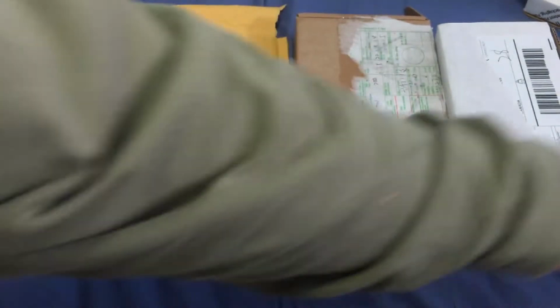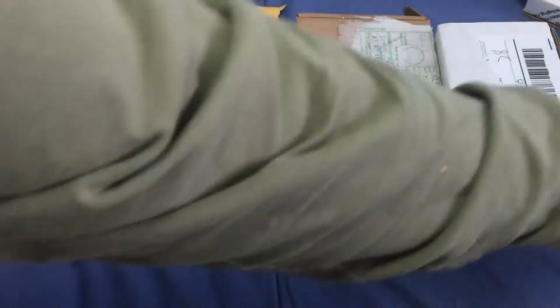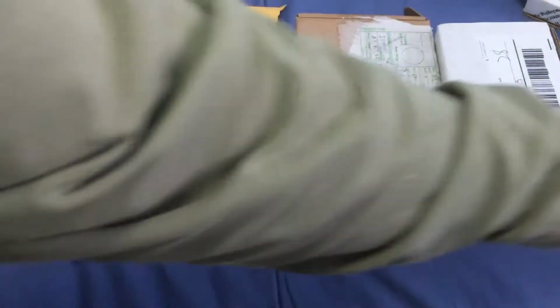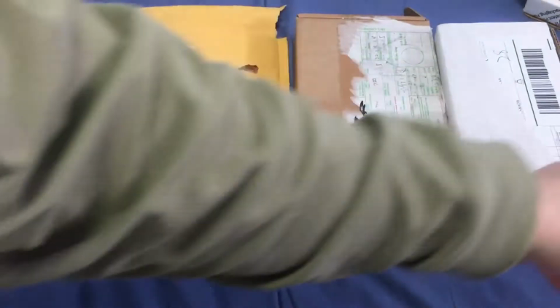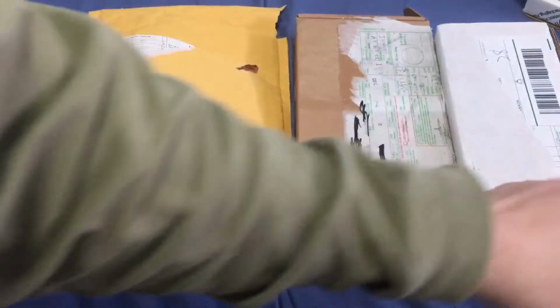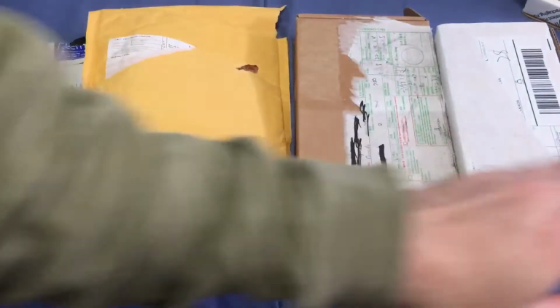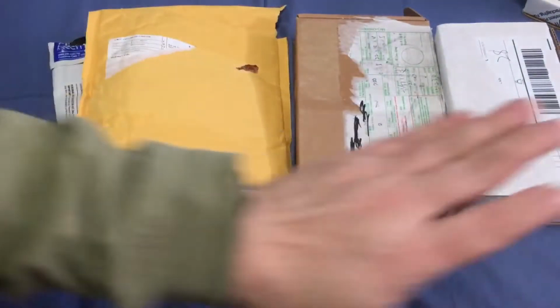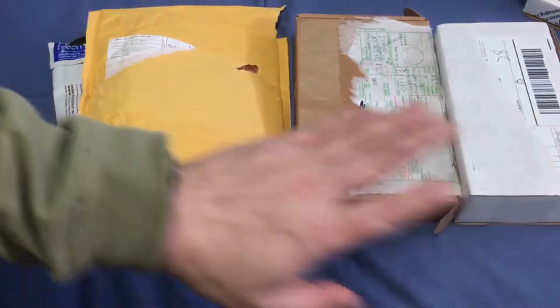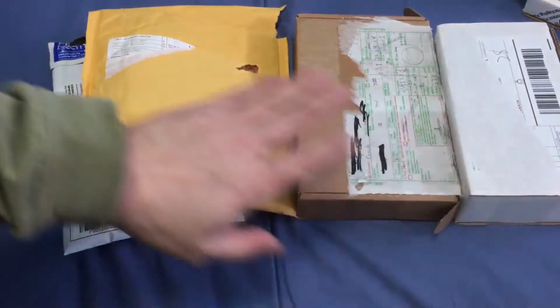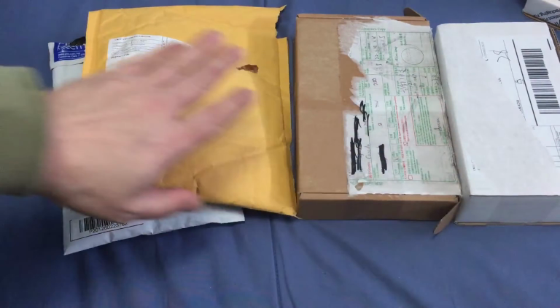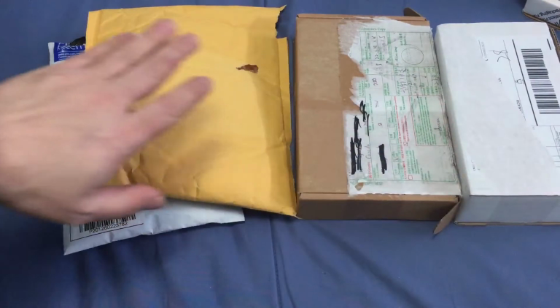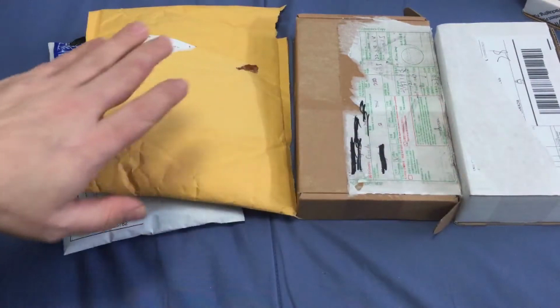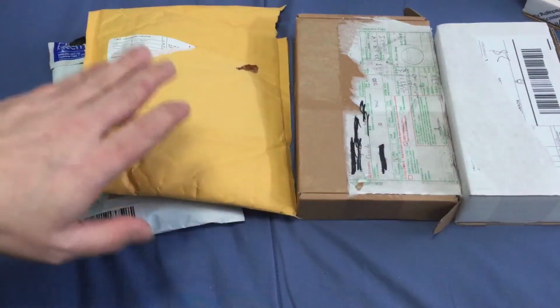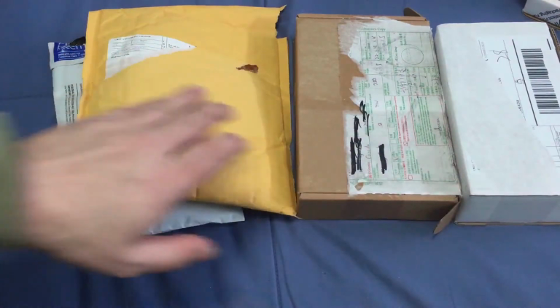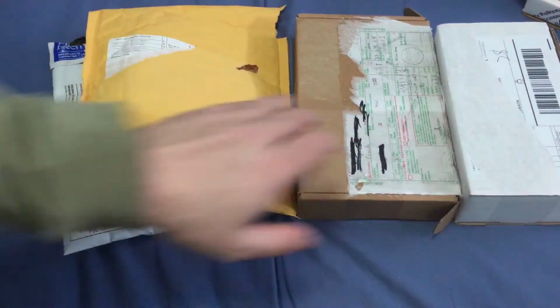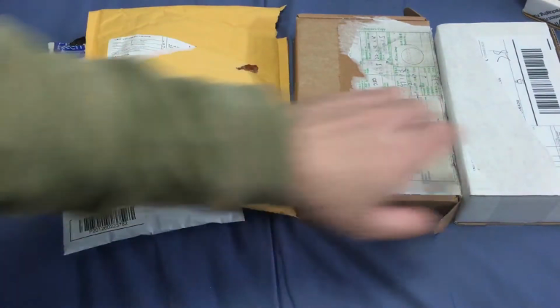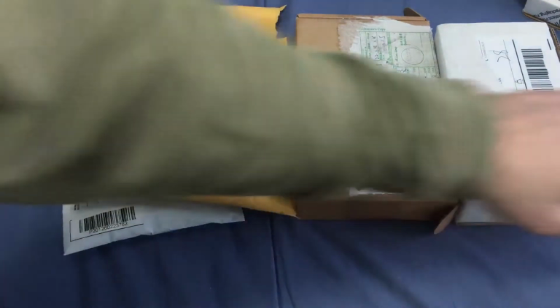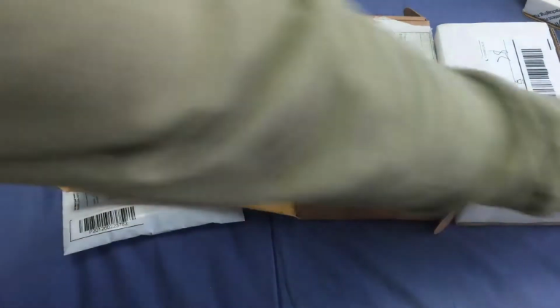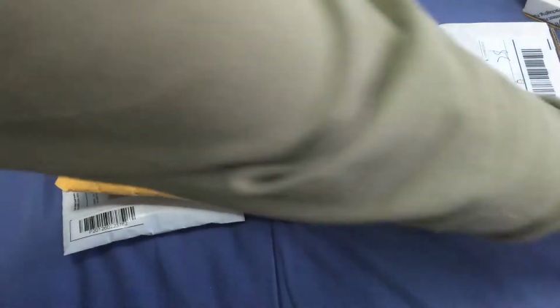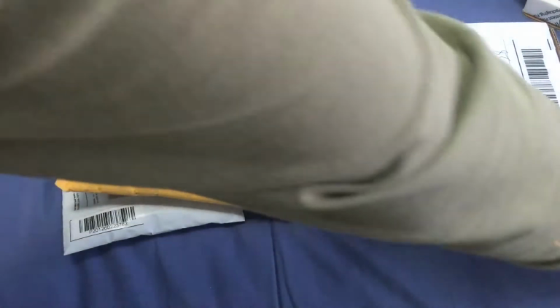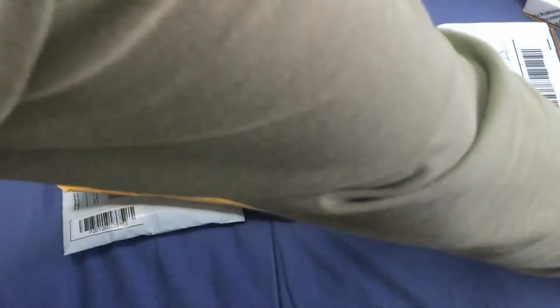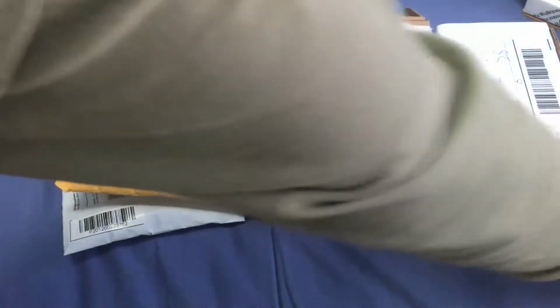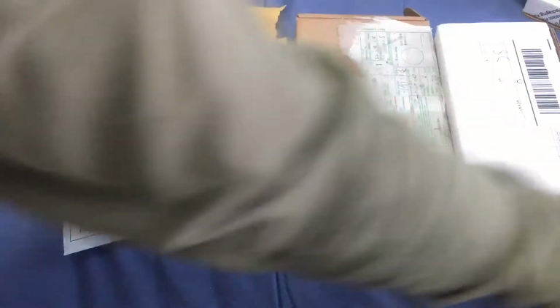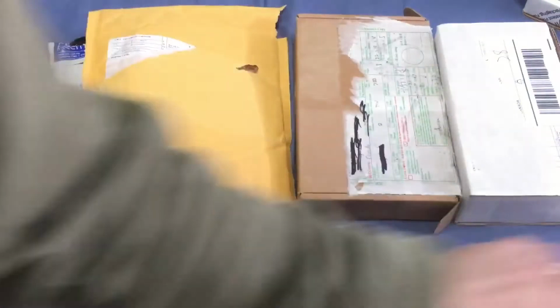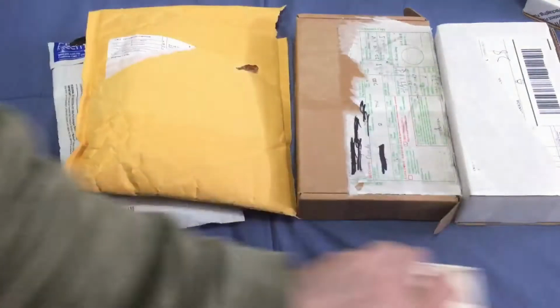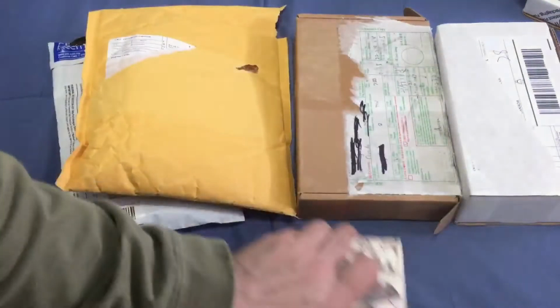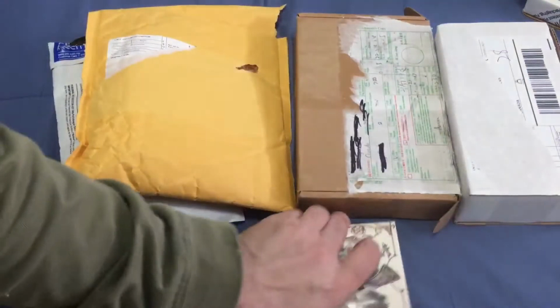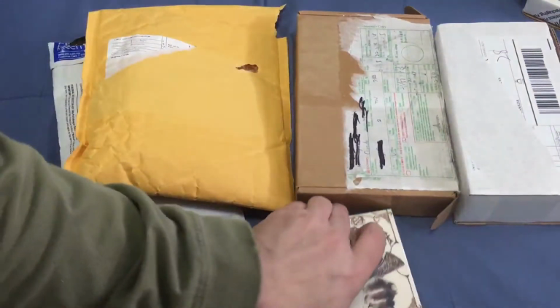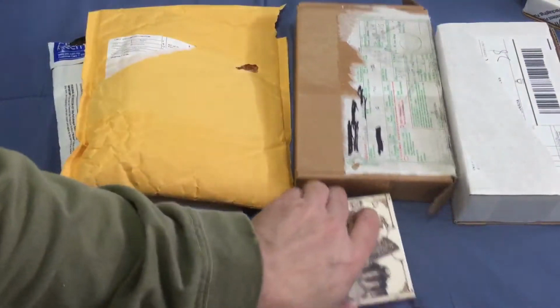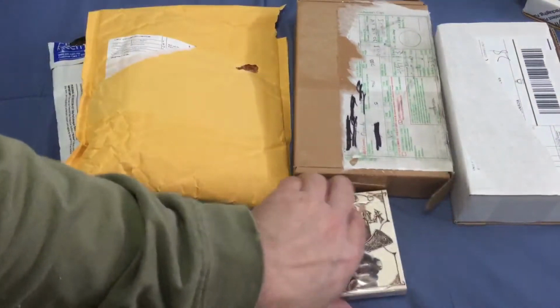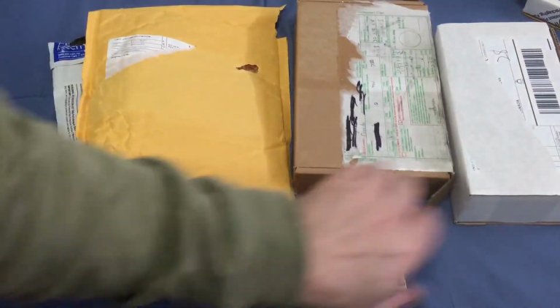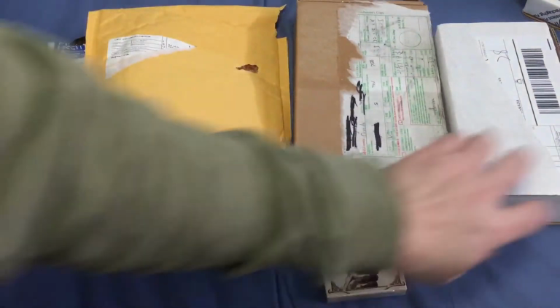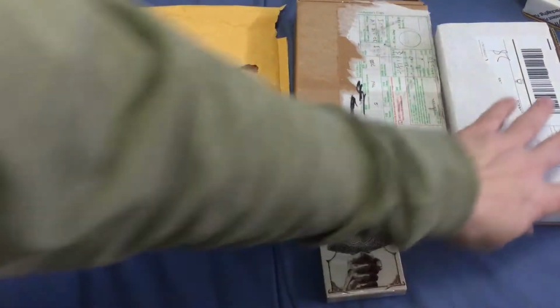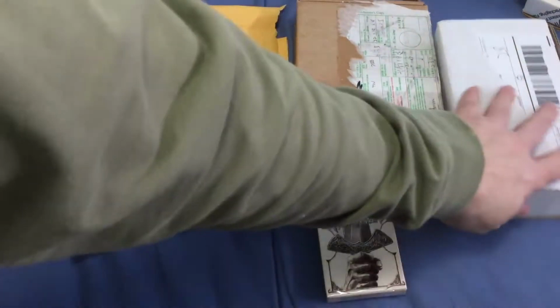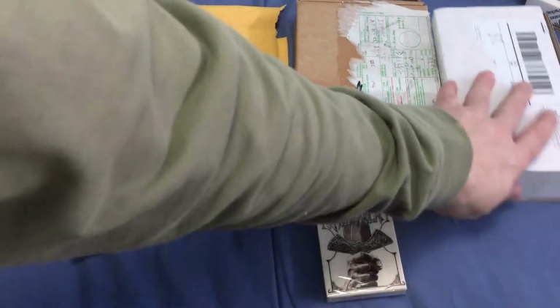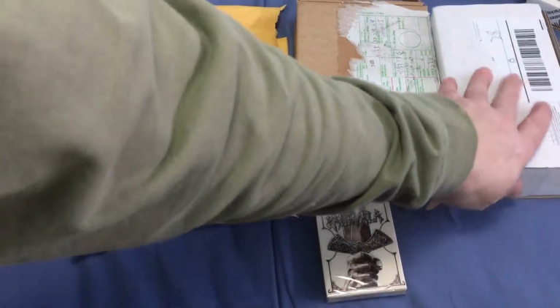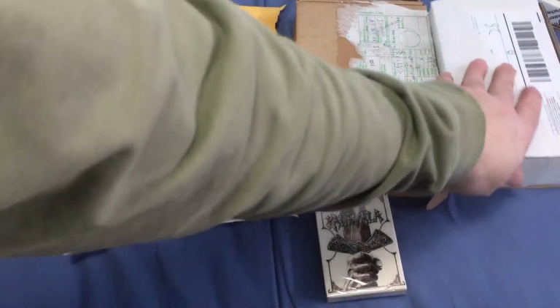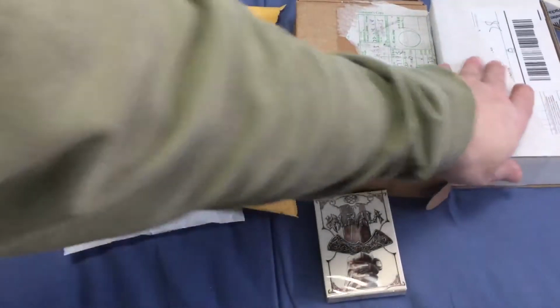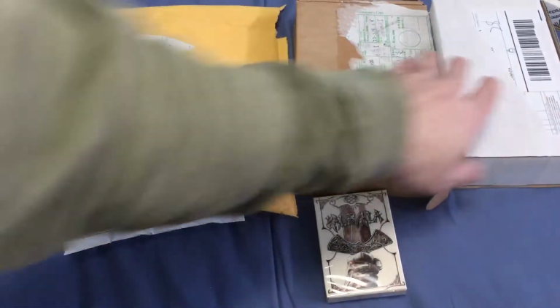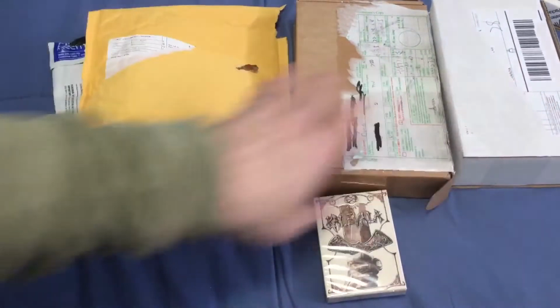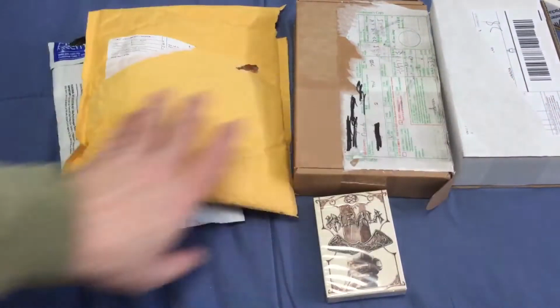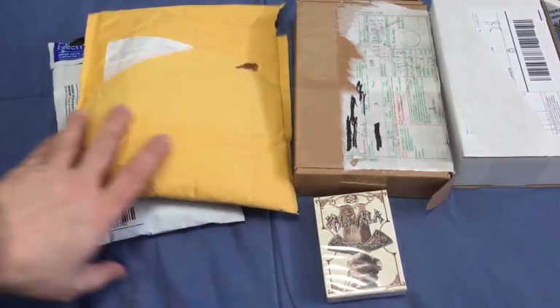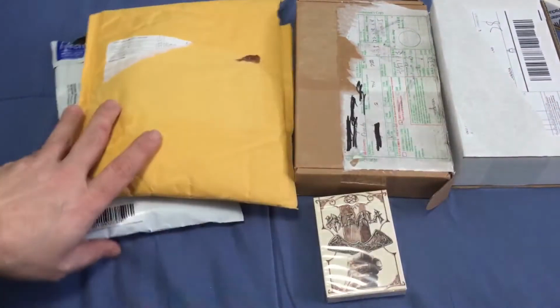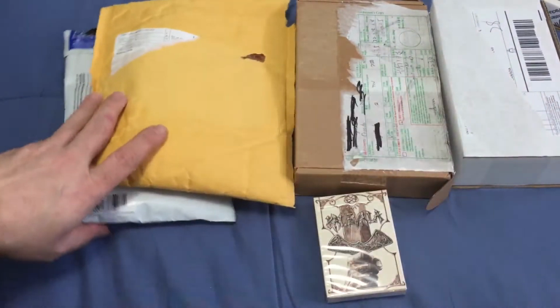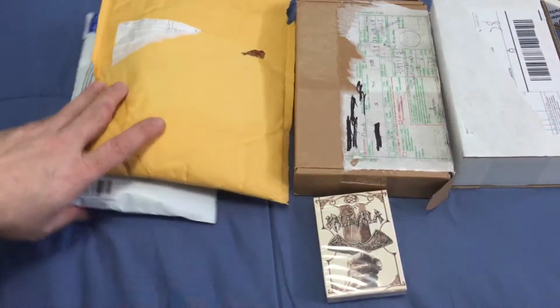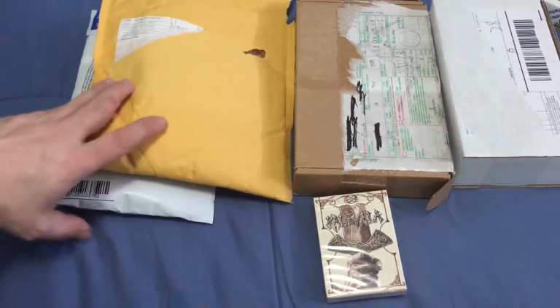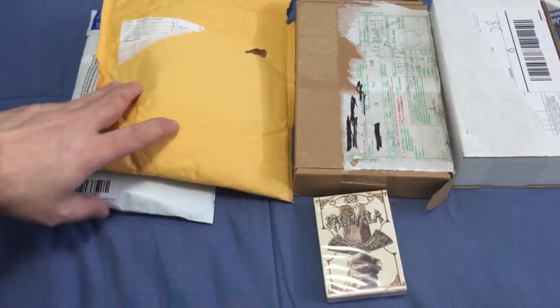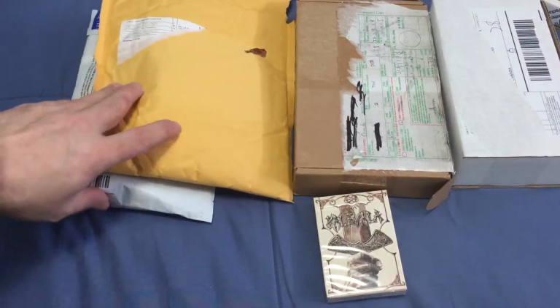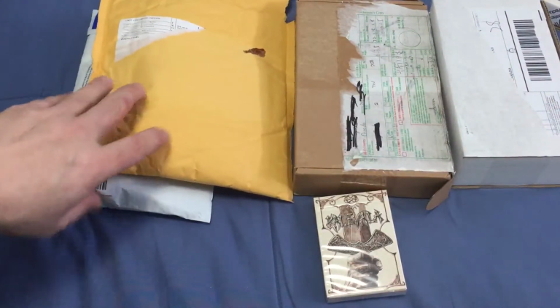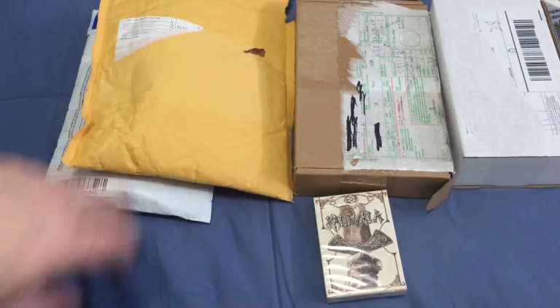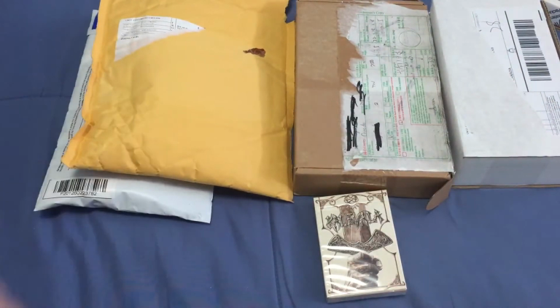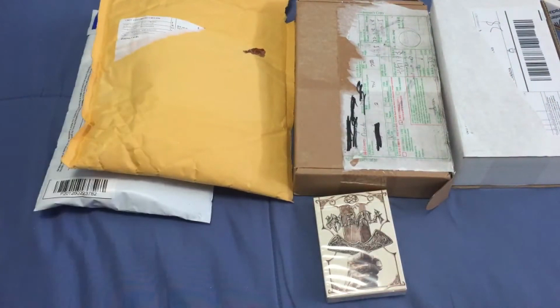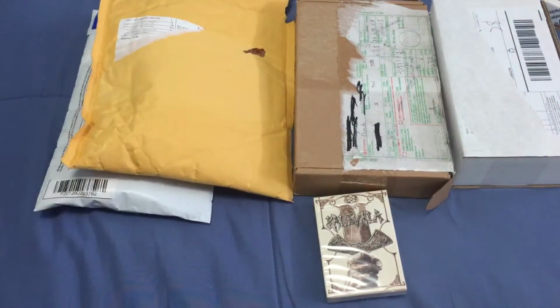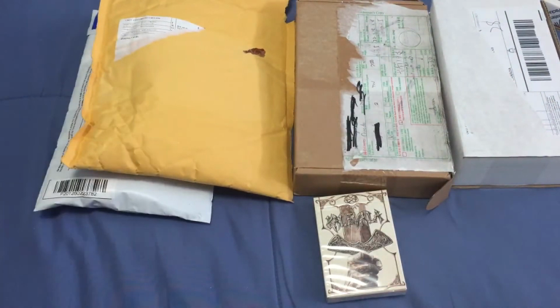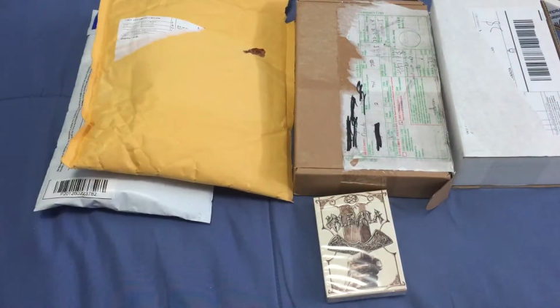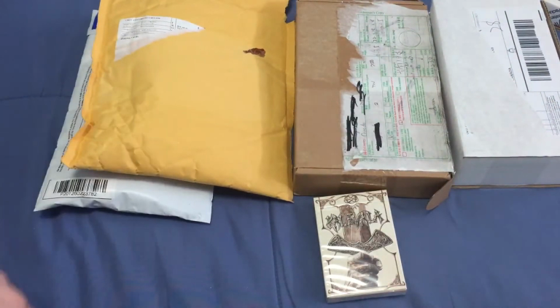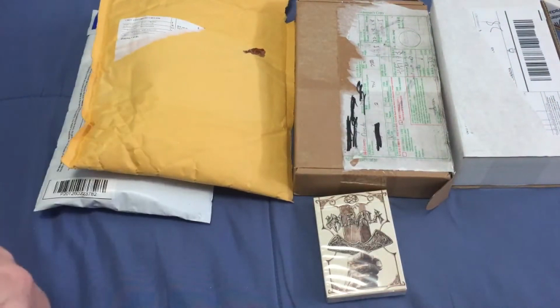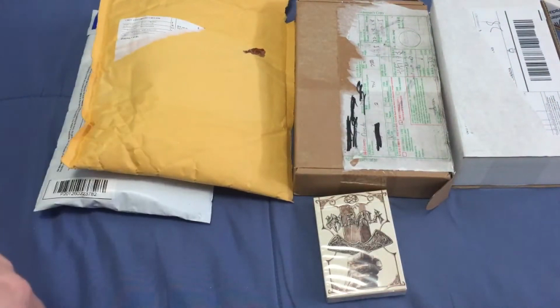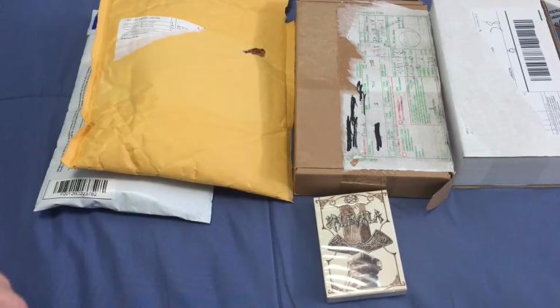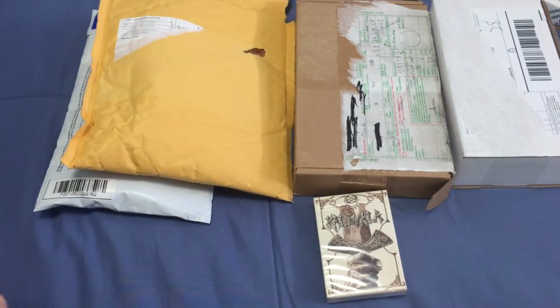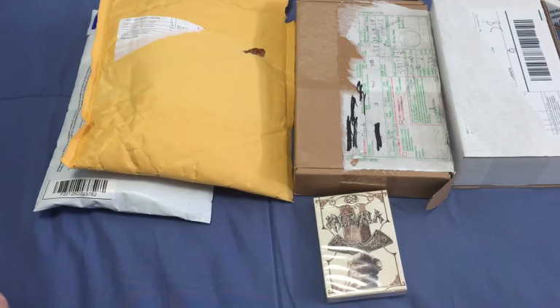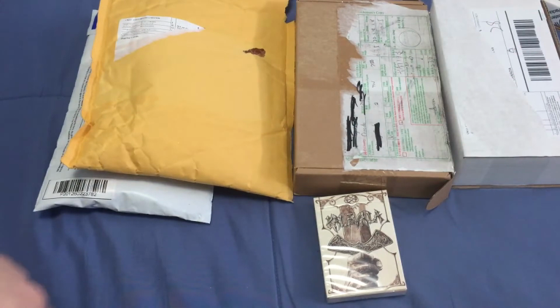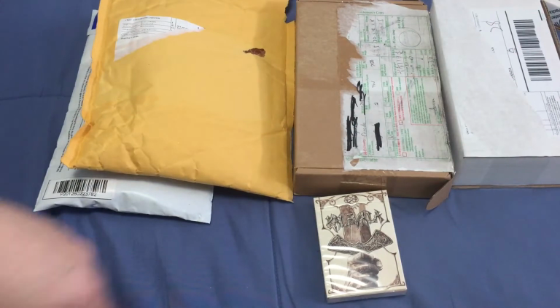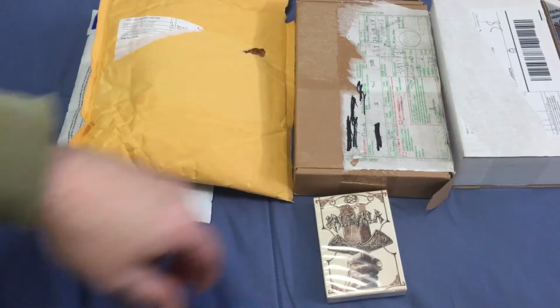Next up, again, thank you very much to Sinistaba. He sent me that. Took a while because of postal issues, but it's finally here.